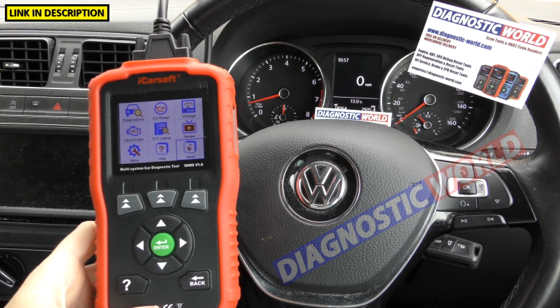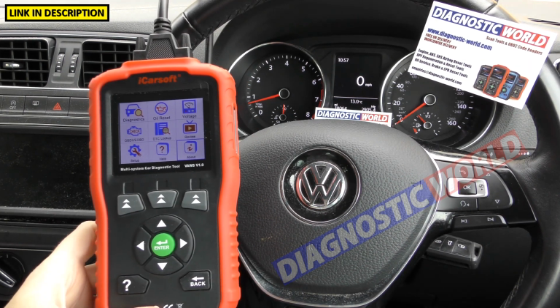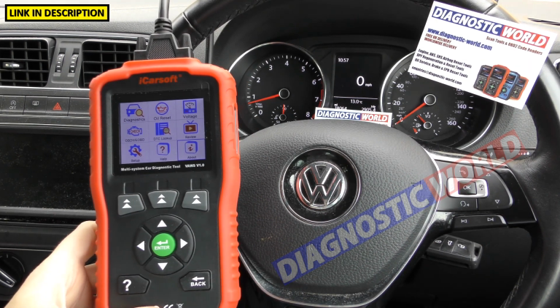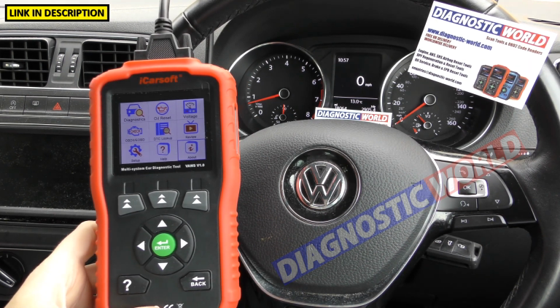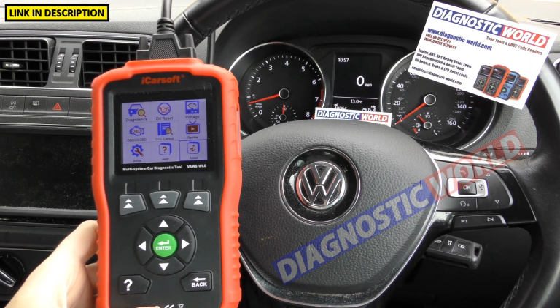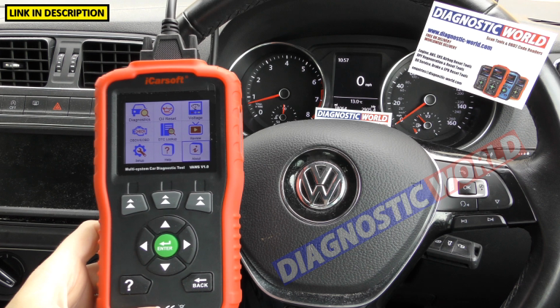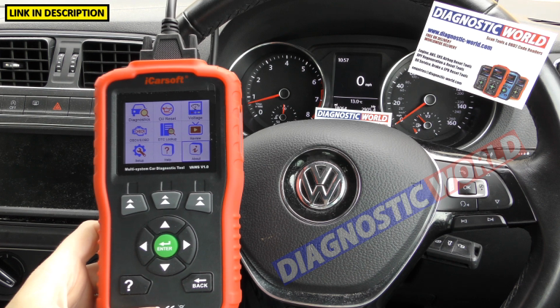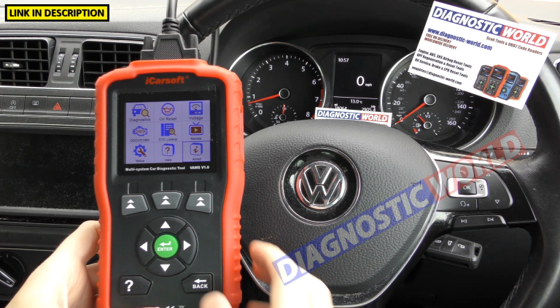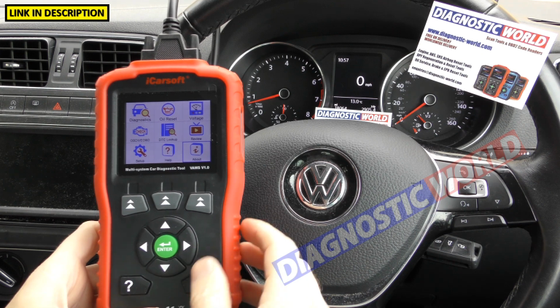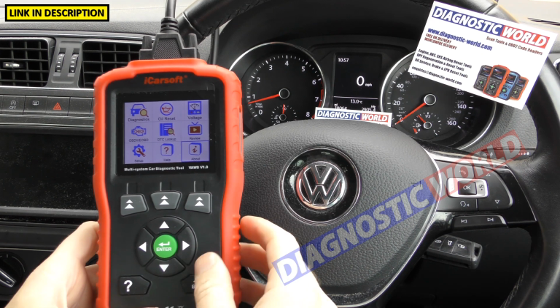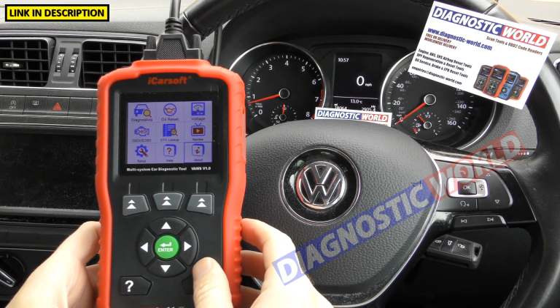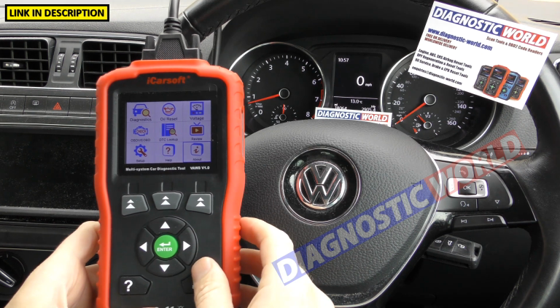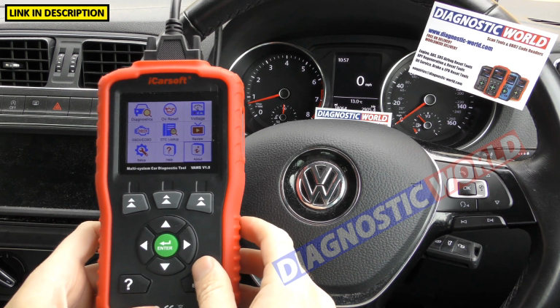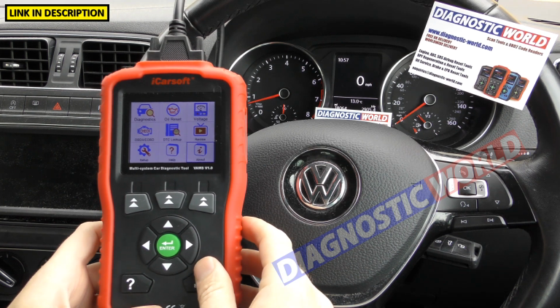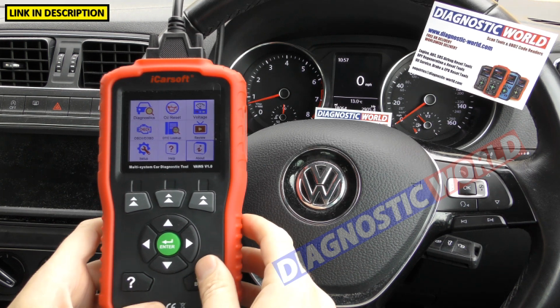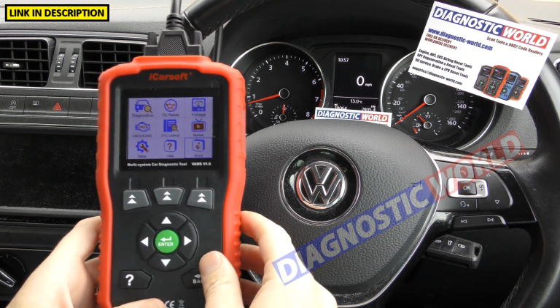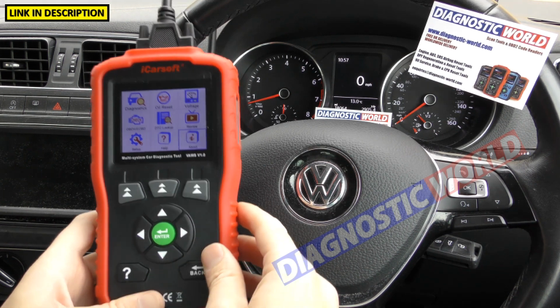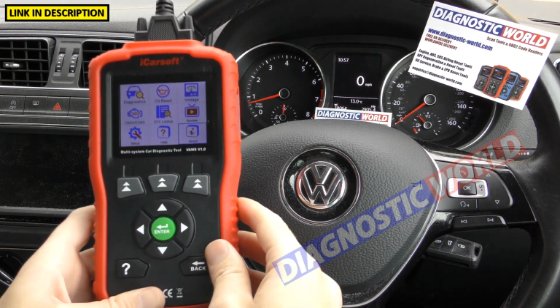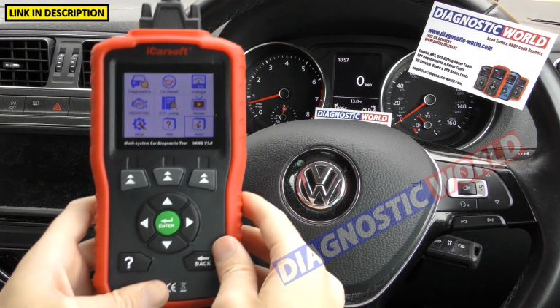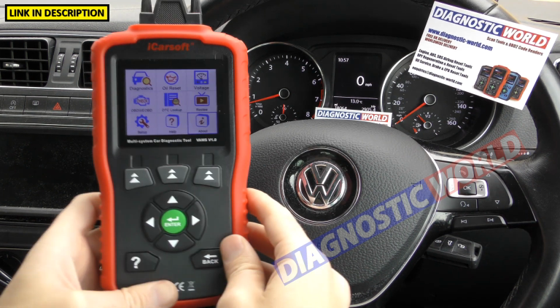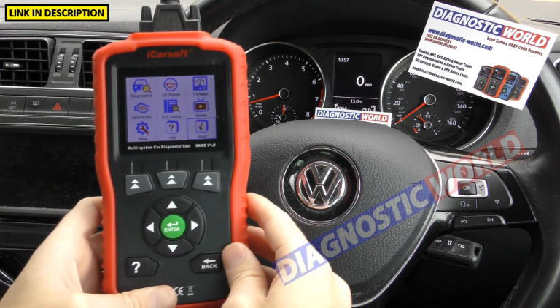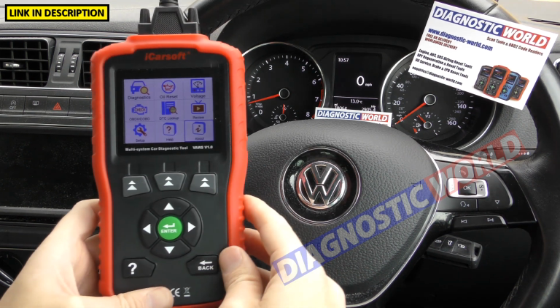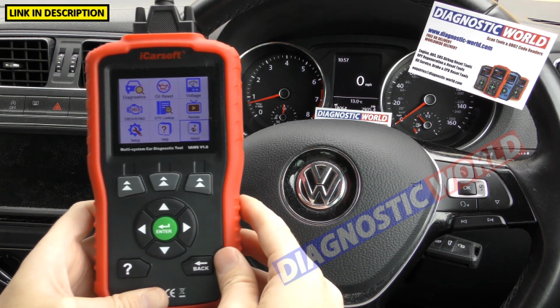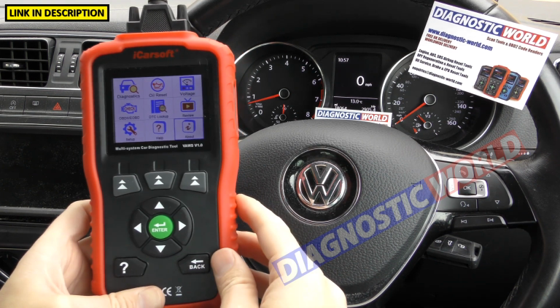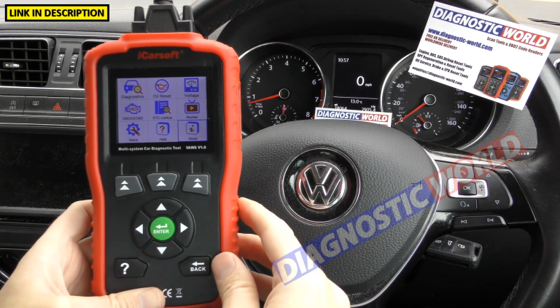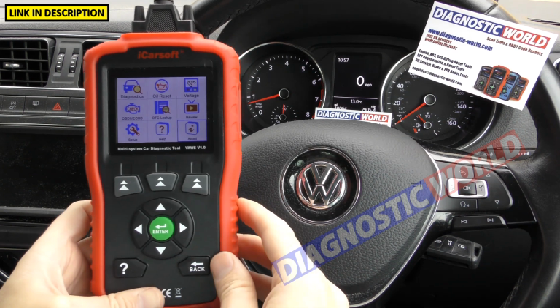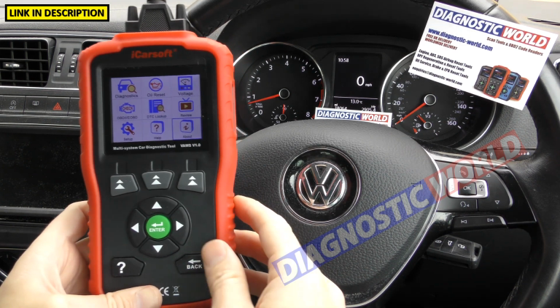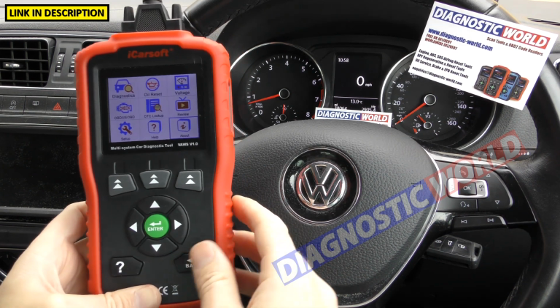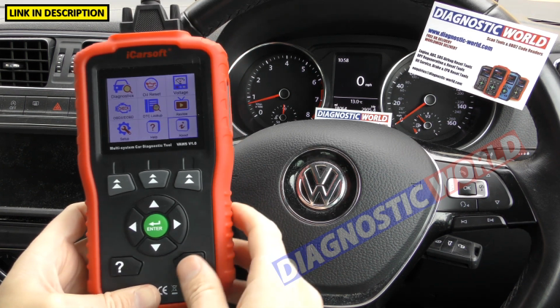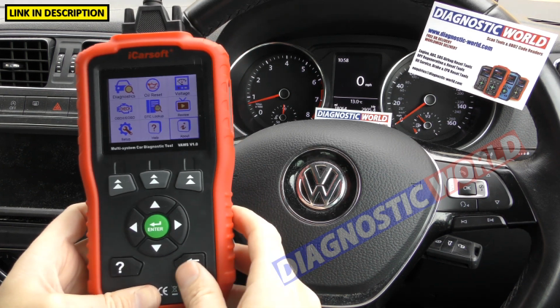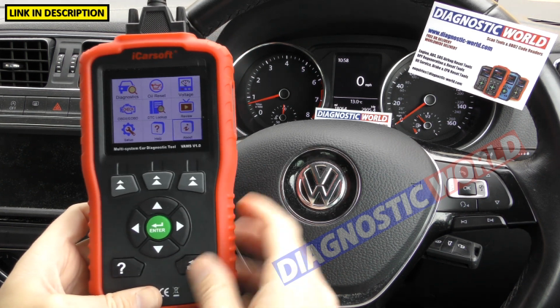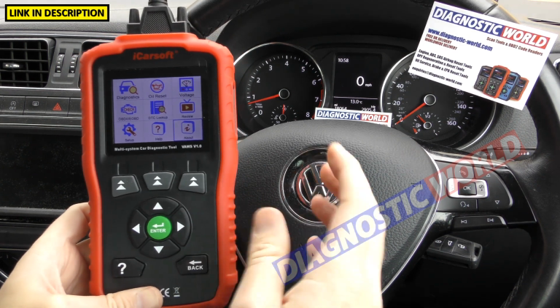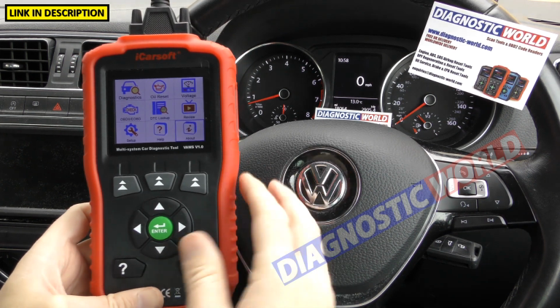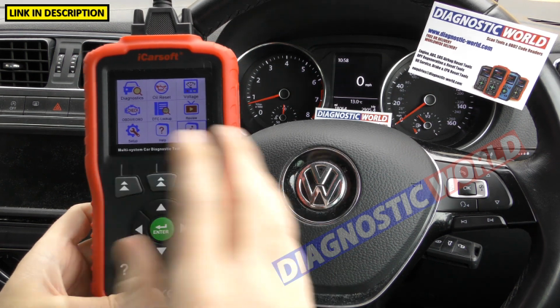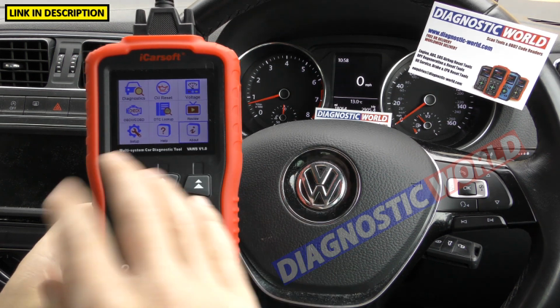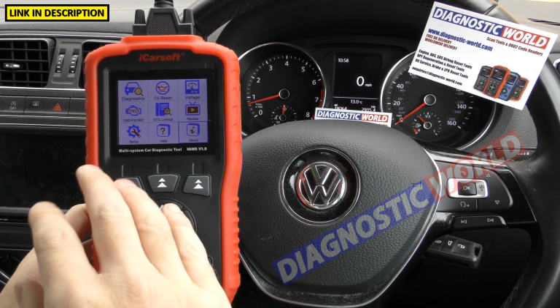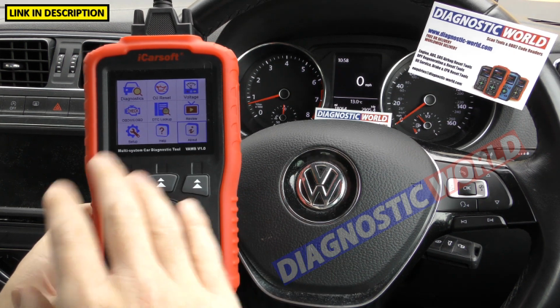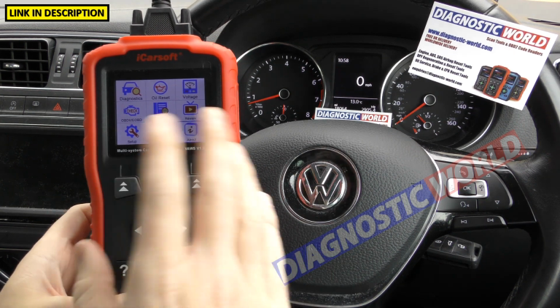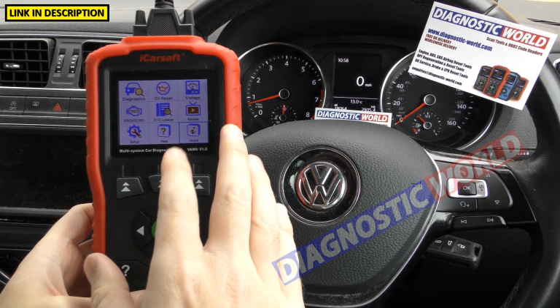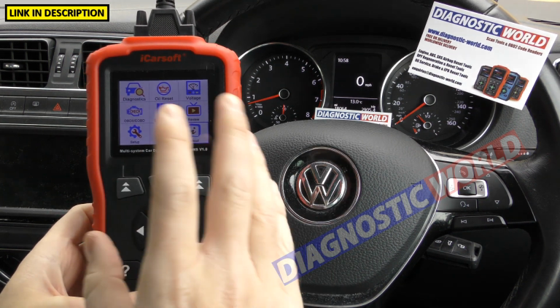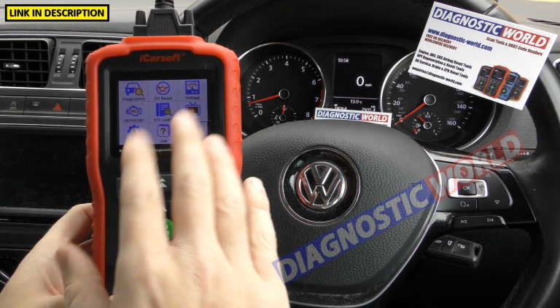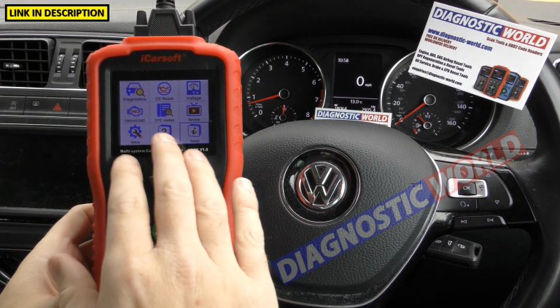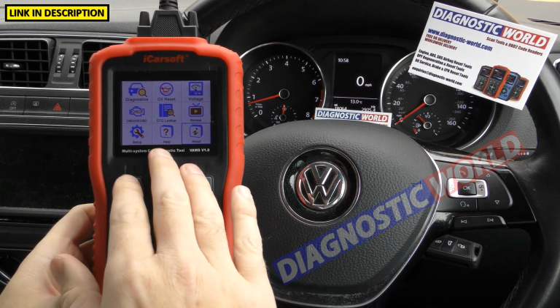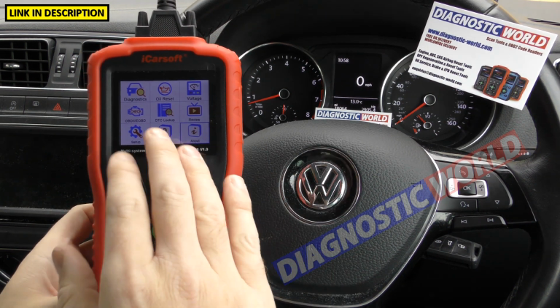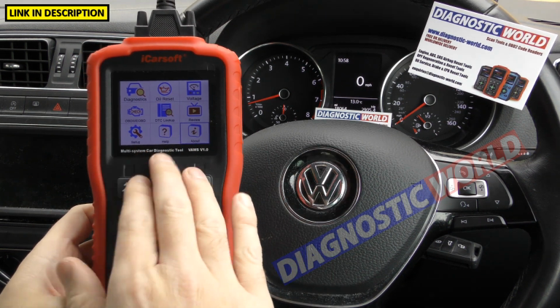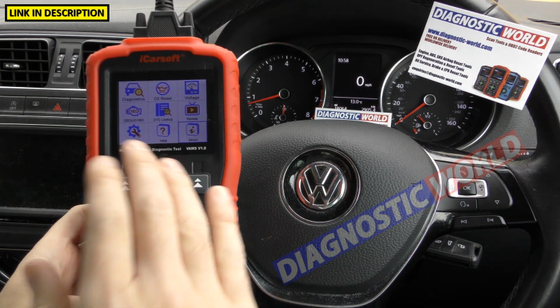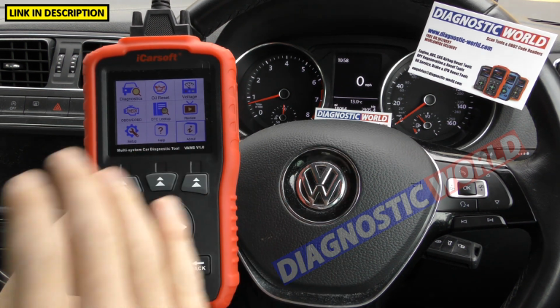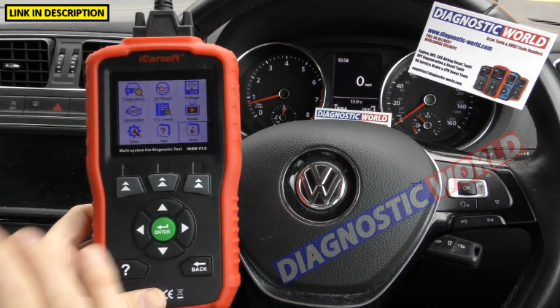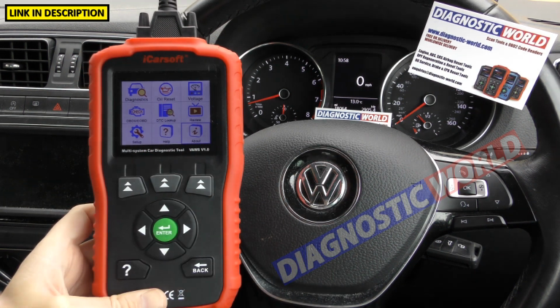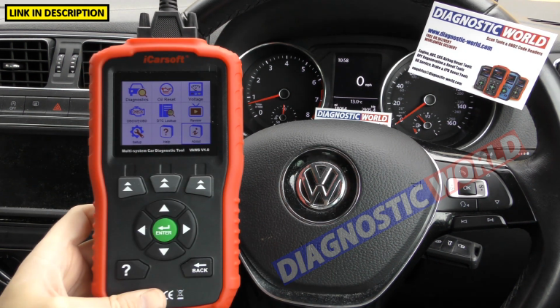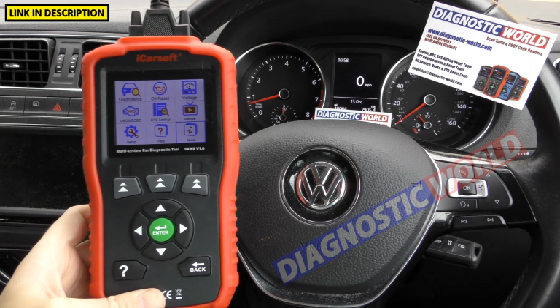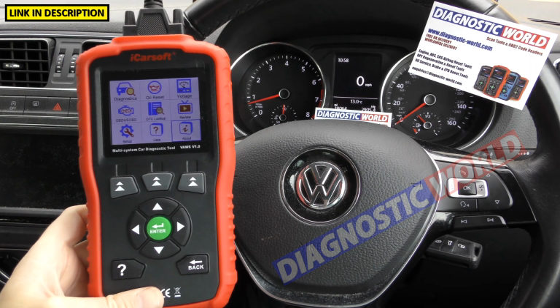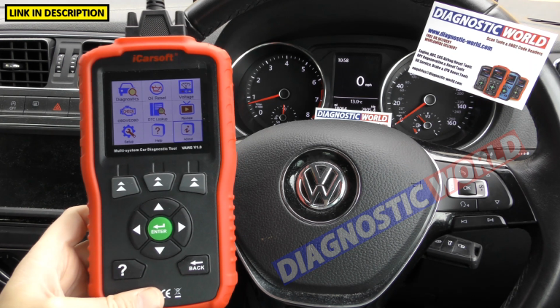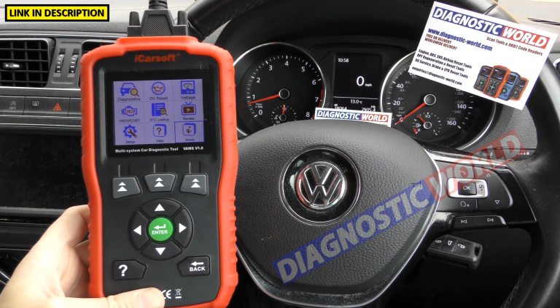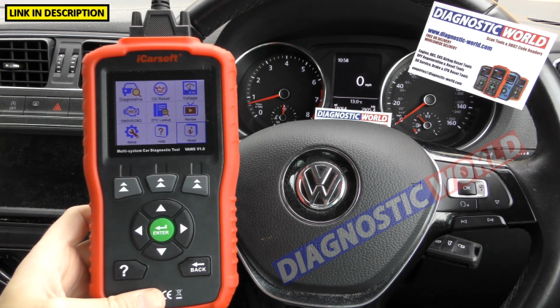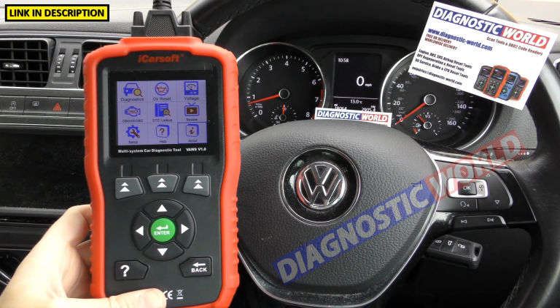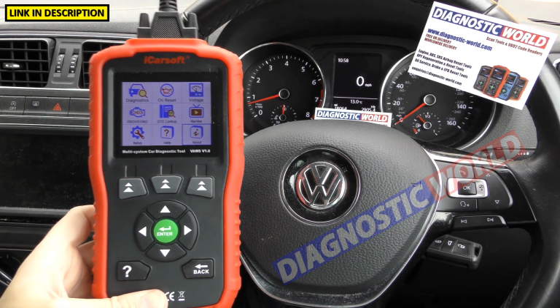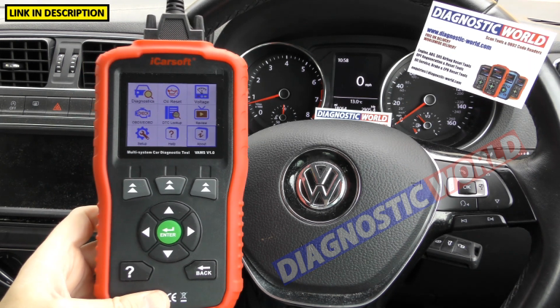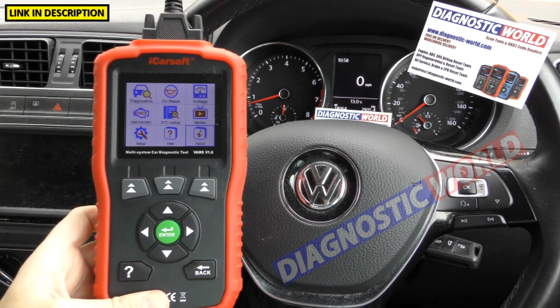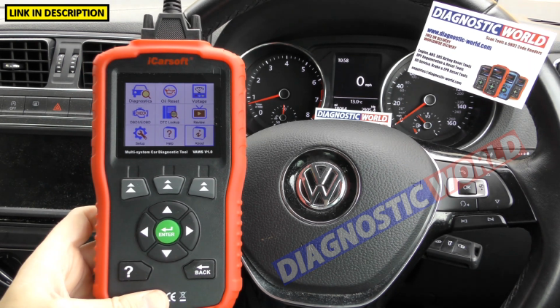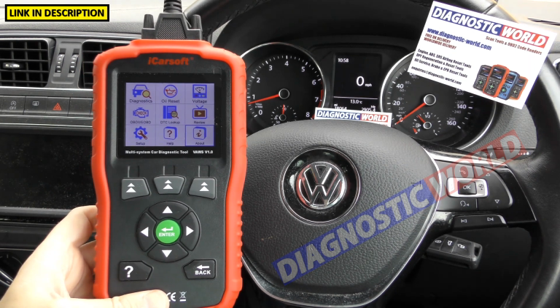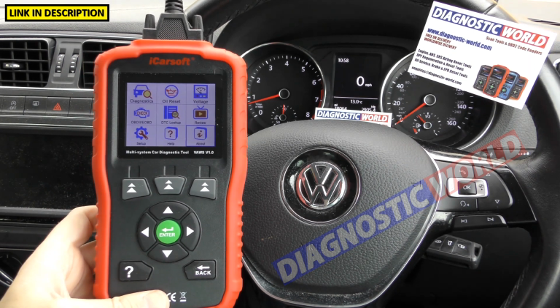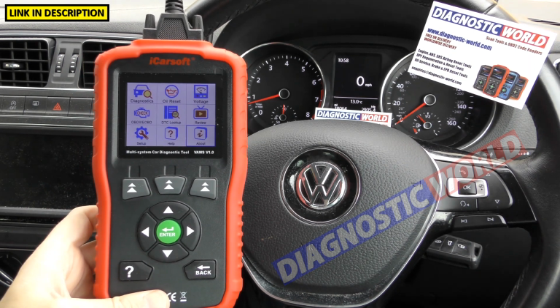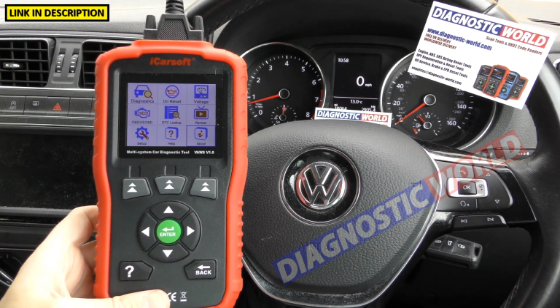Does it double up as a tablet? No — this tool is purely only to be used as a diagnostic tool.